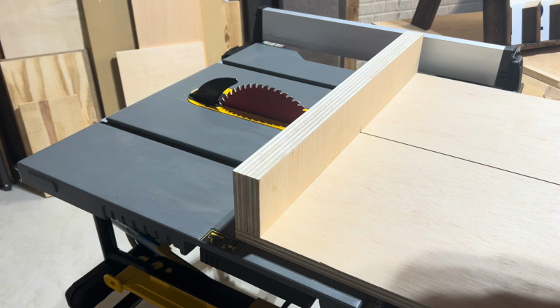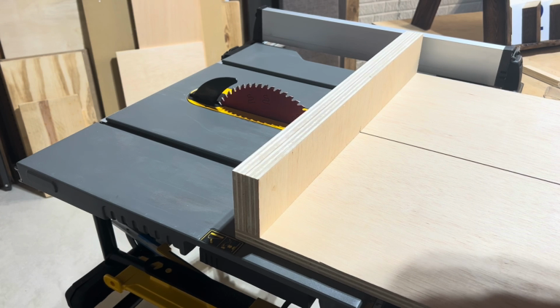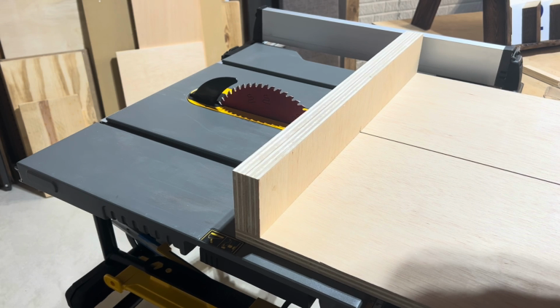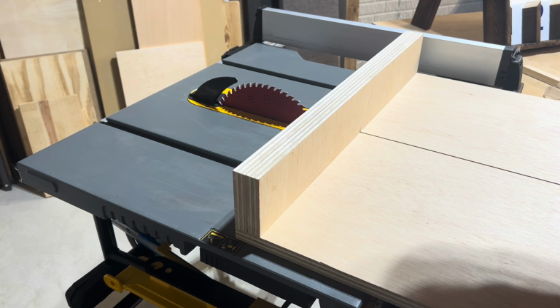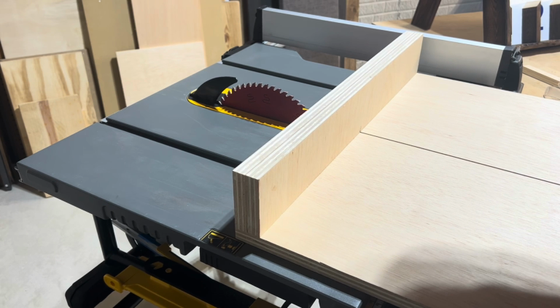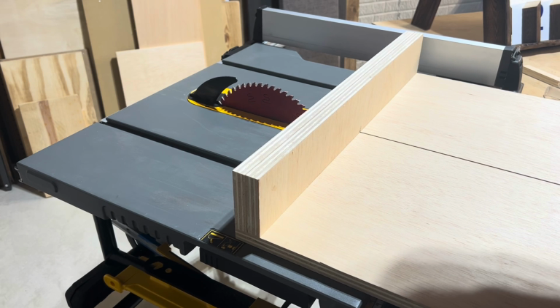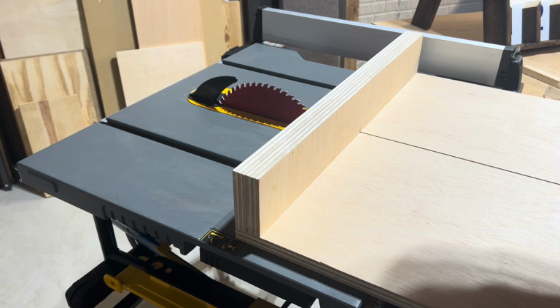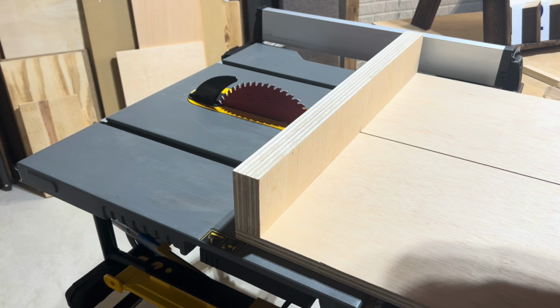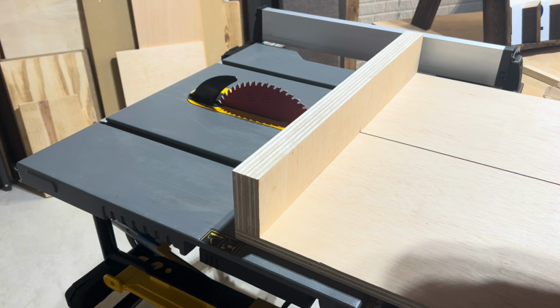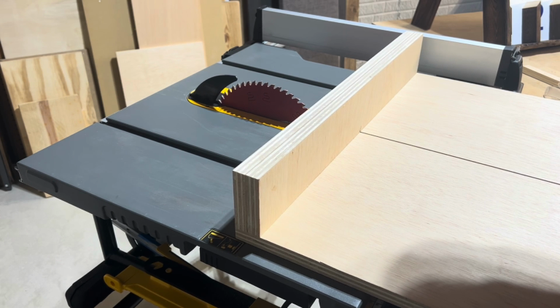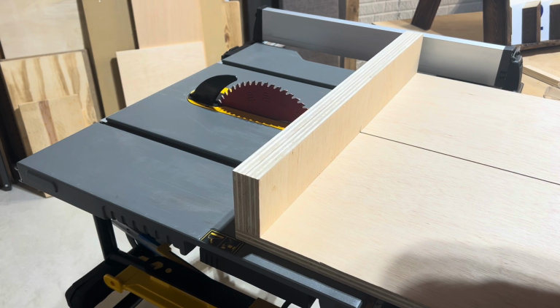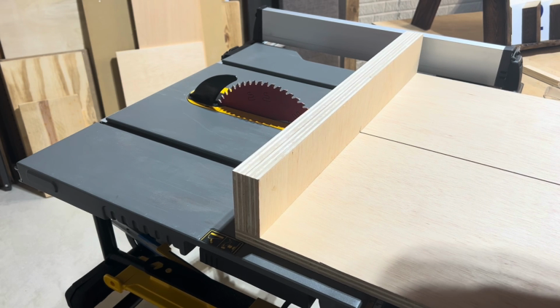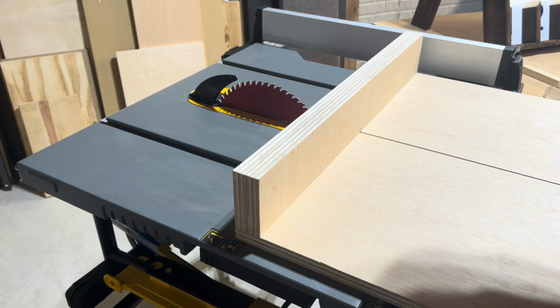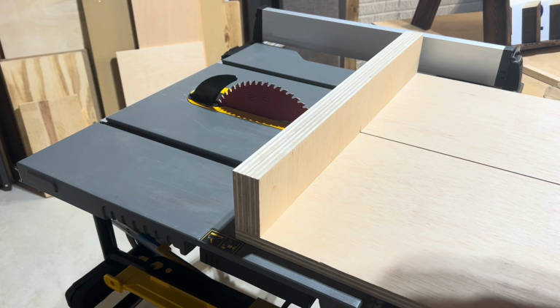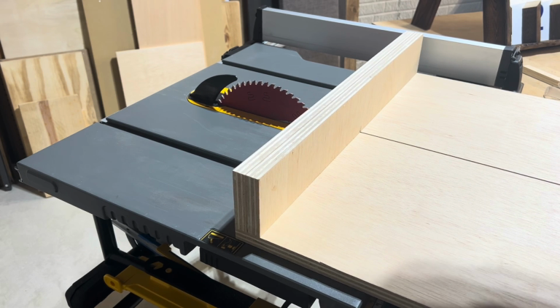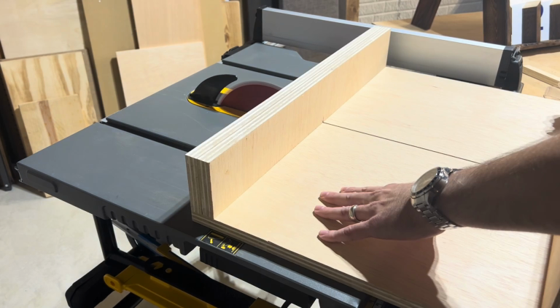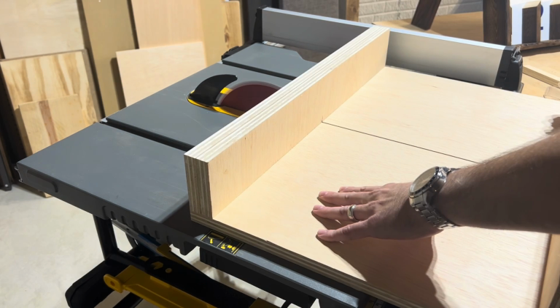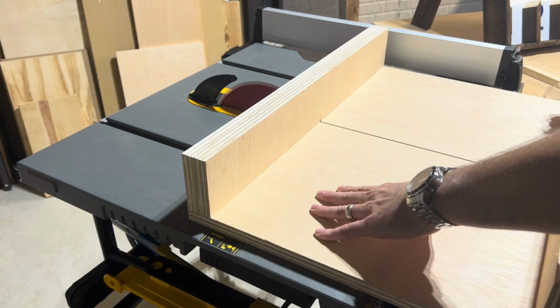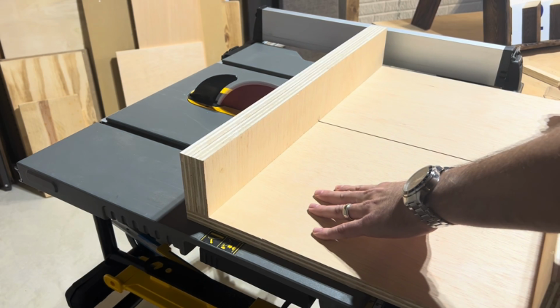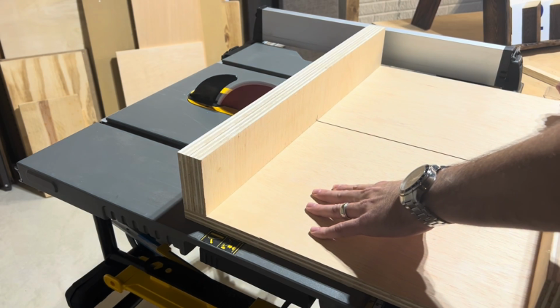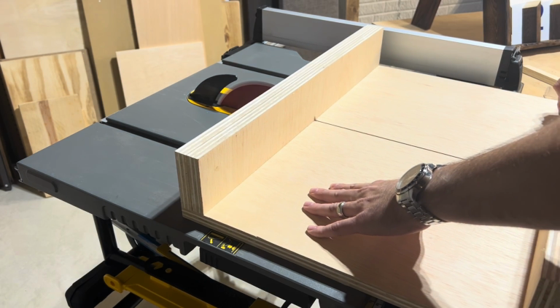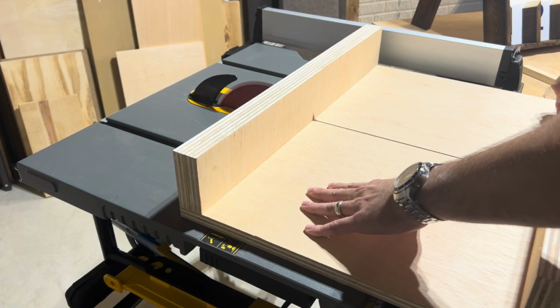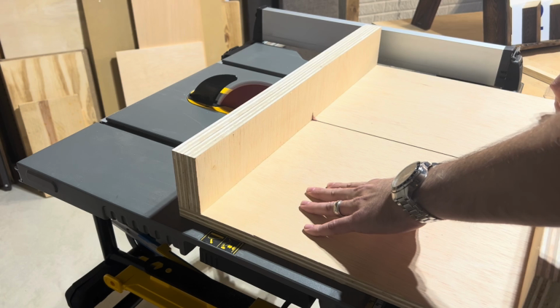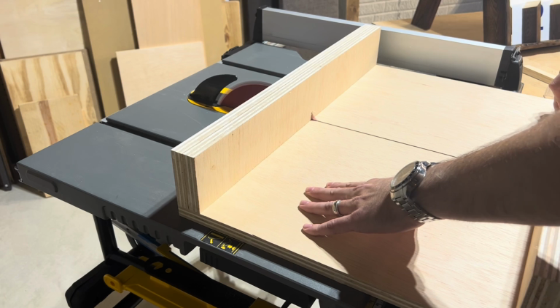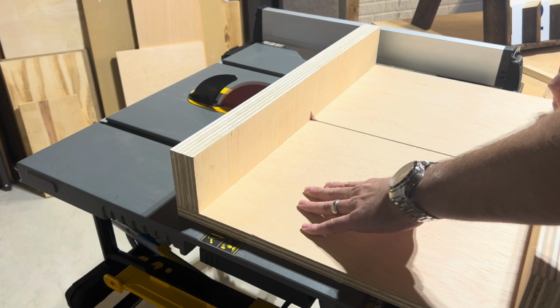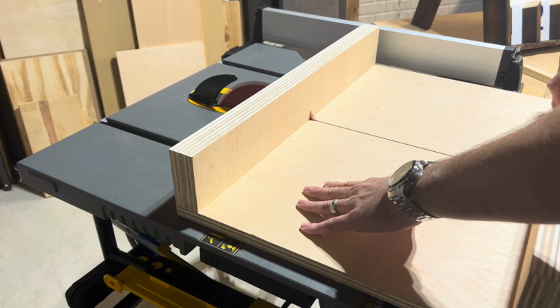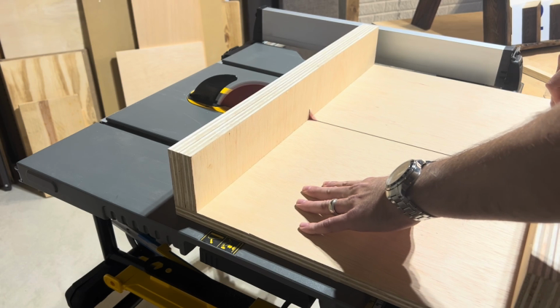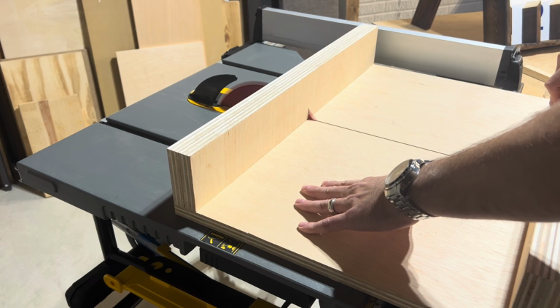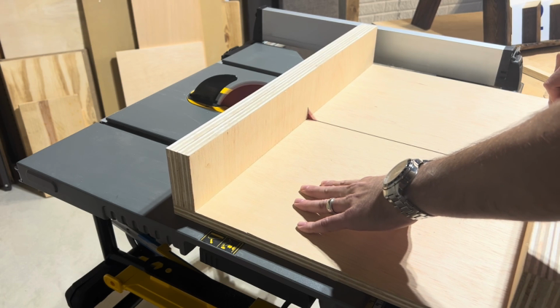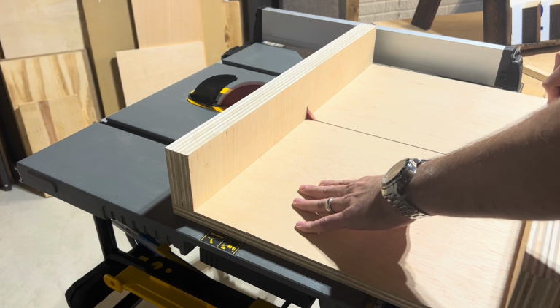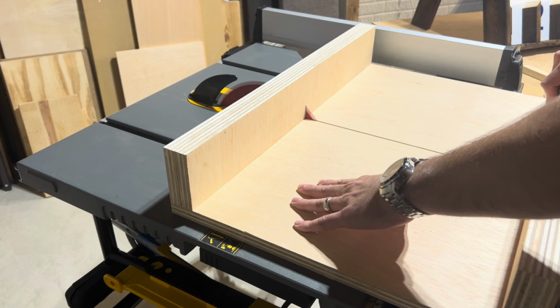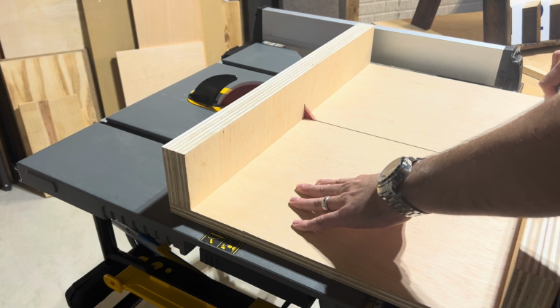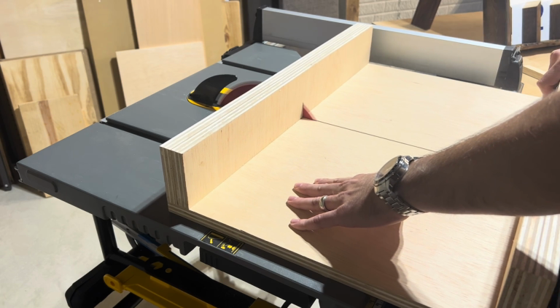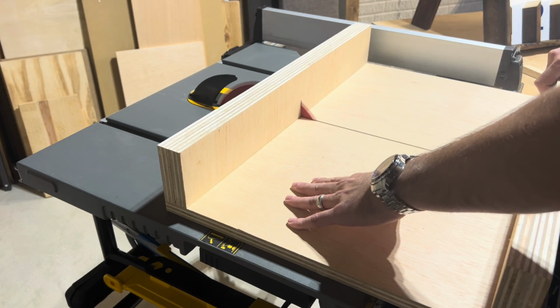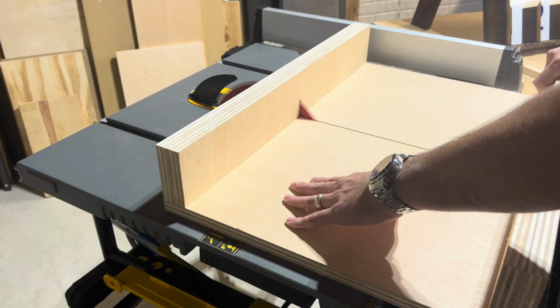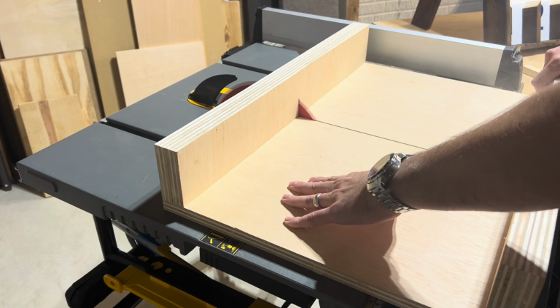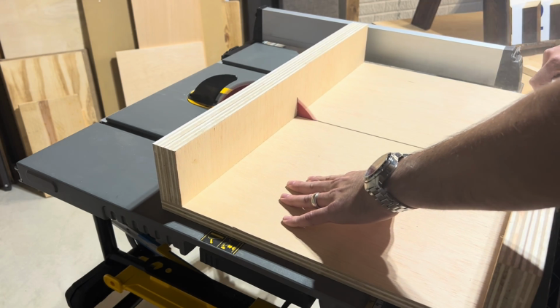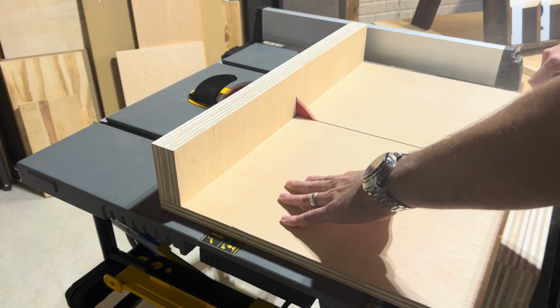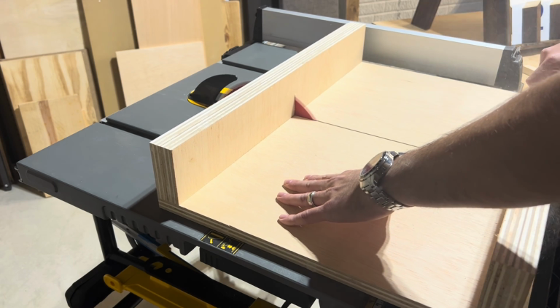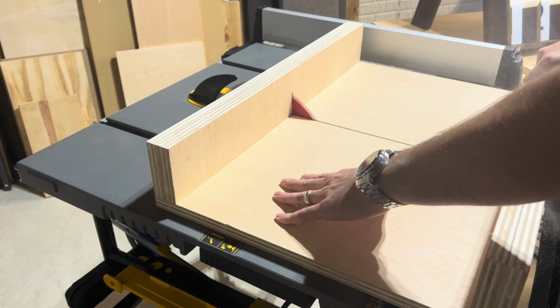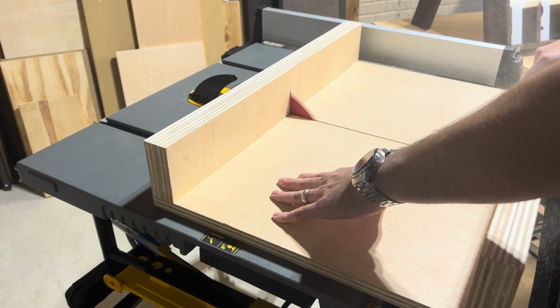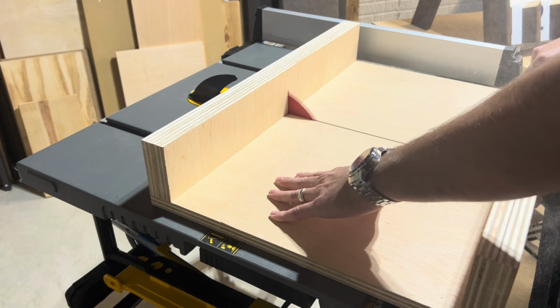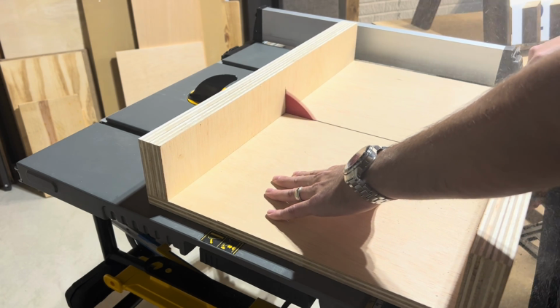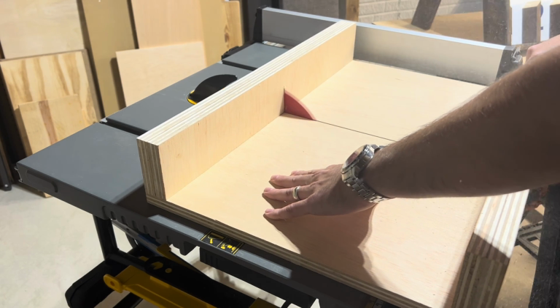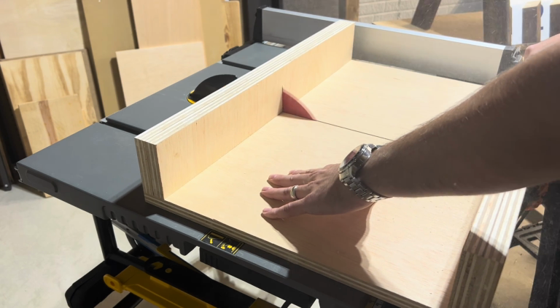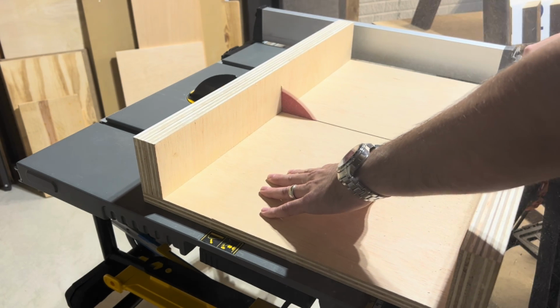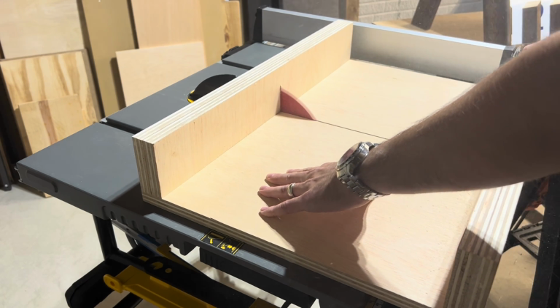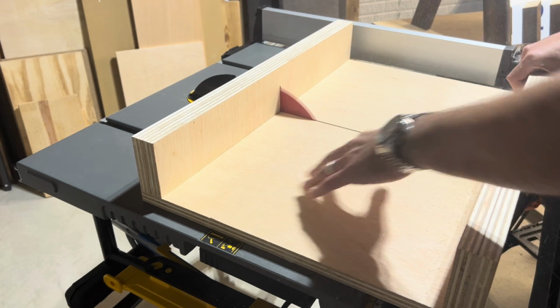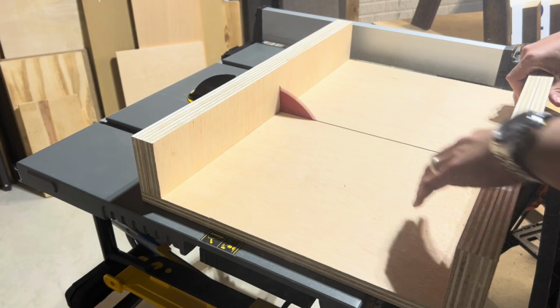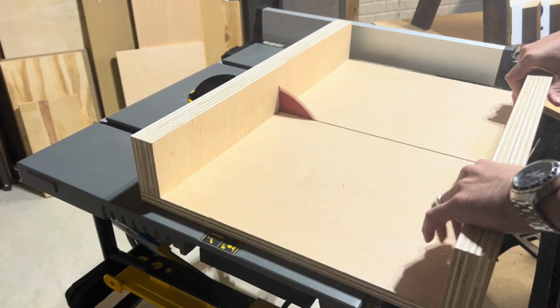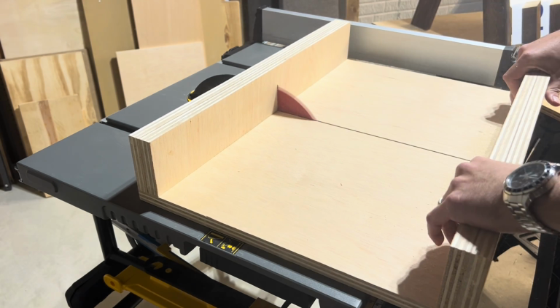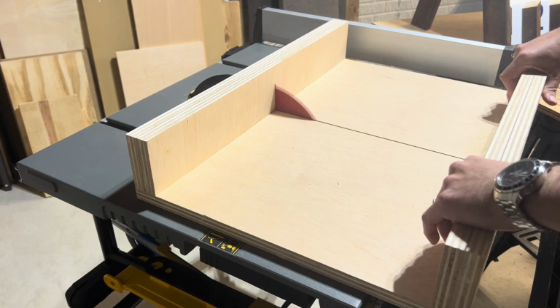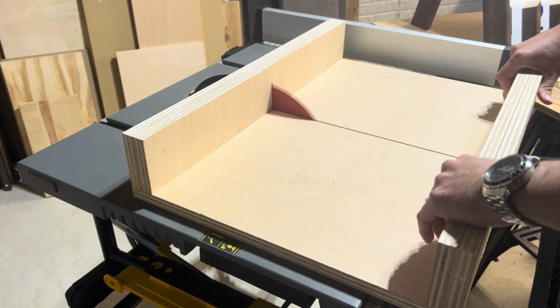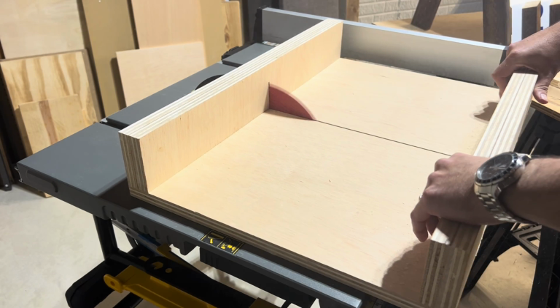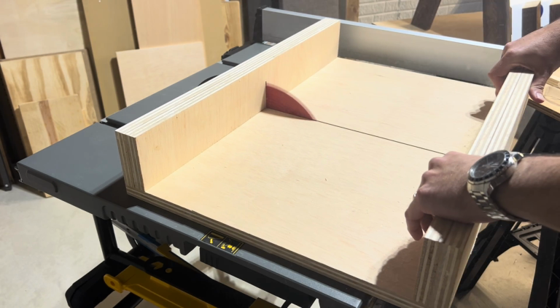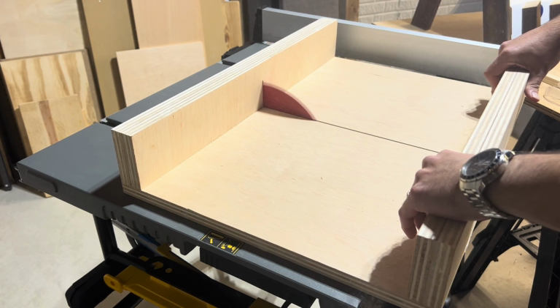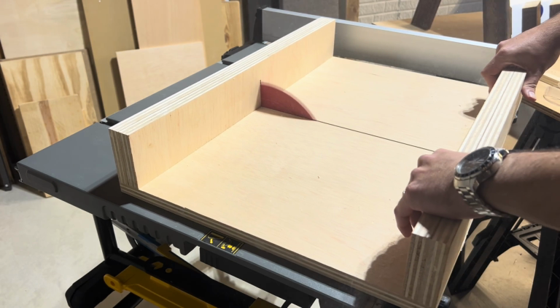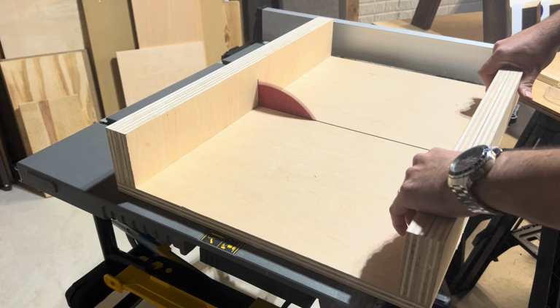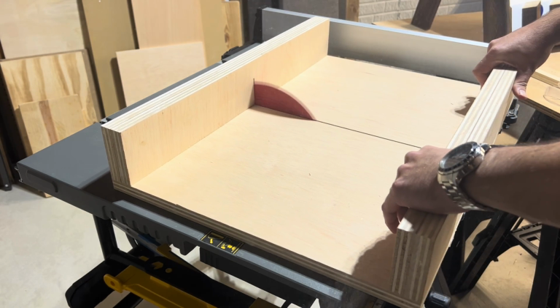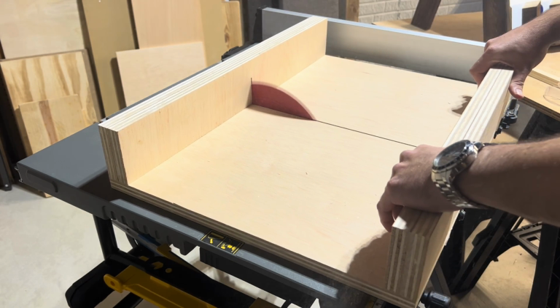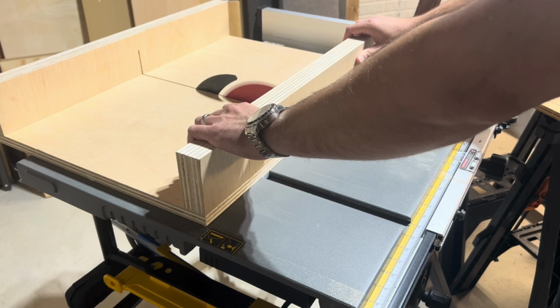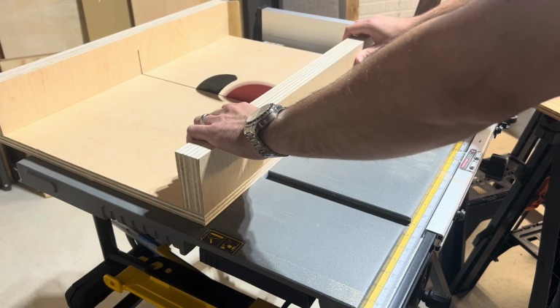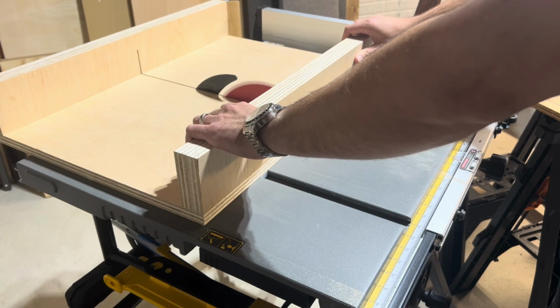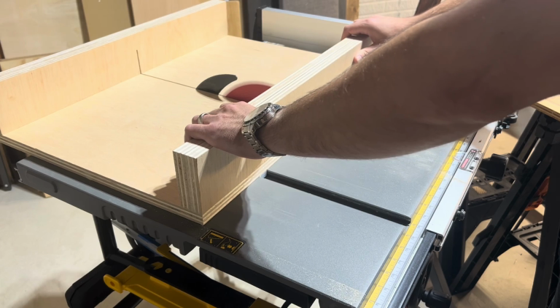Raise the blade to the highest setting and make a full cut slowly through both fences. Ensure your hands are away from the blade.